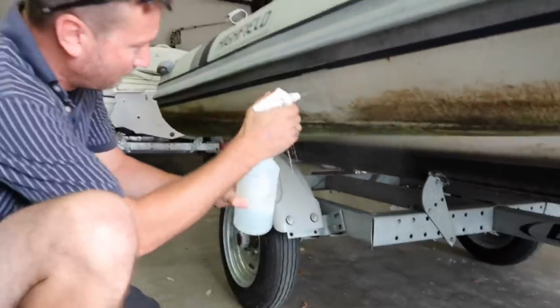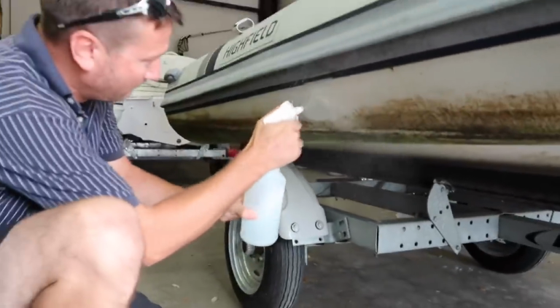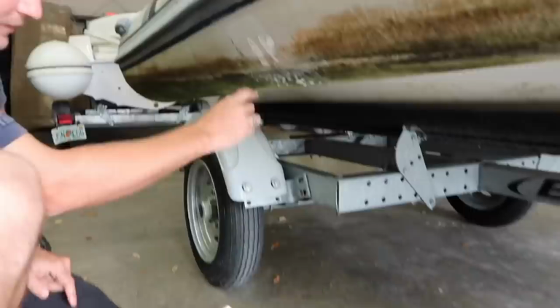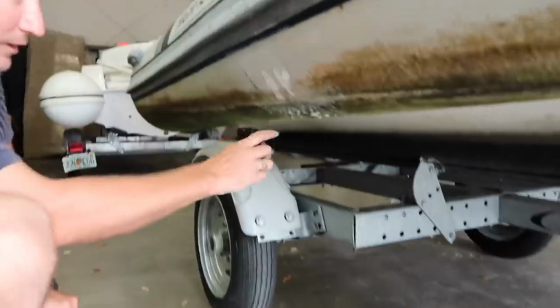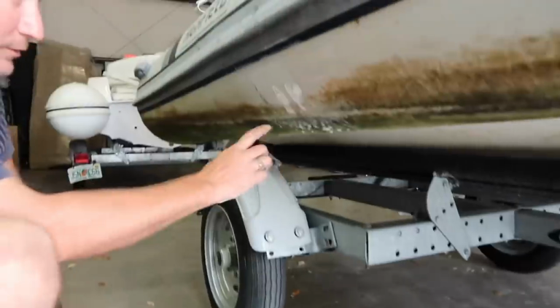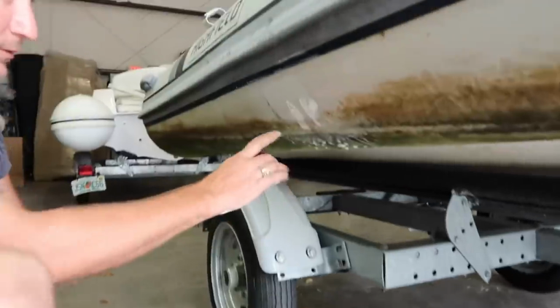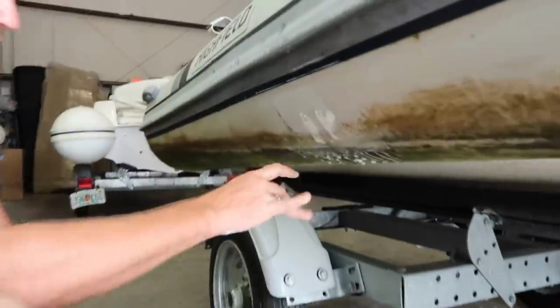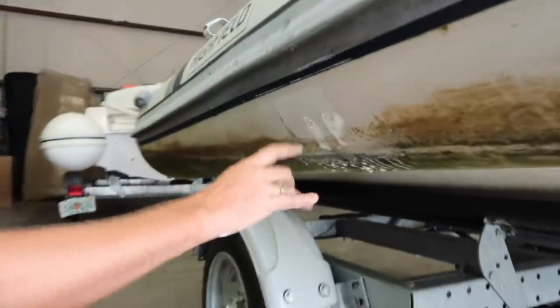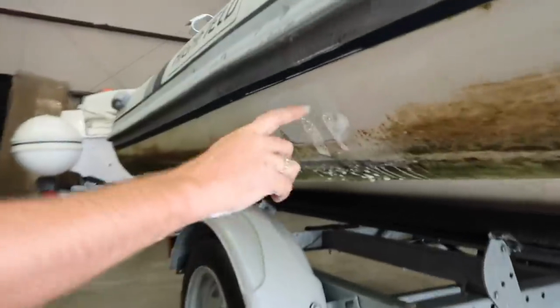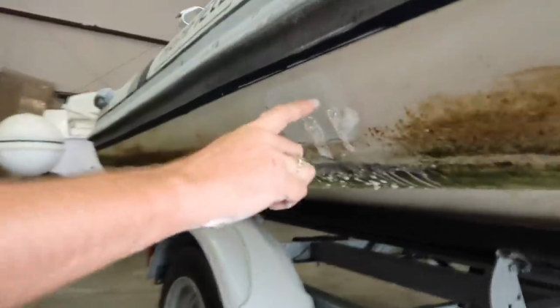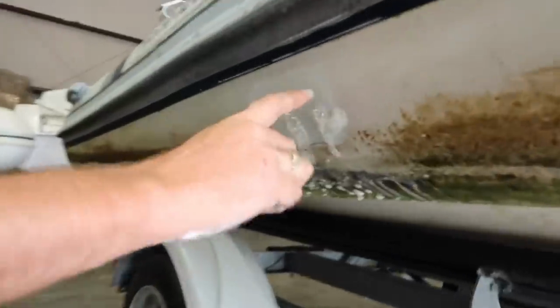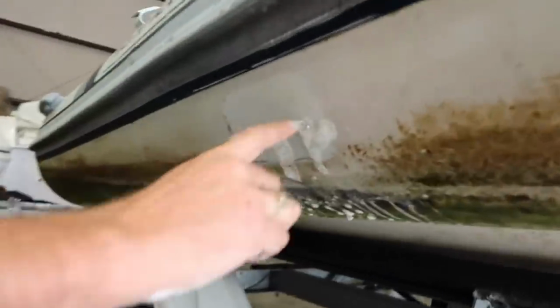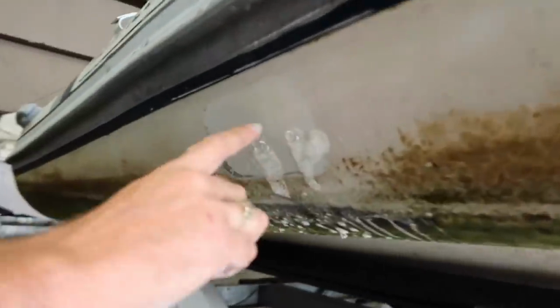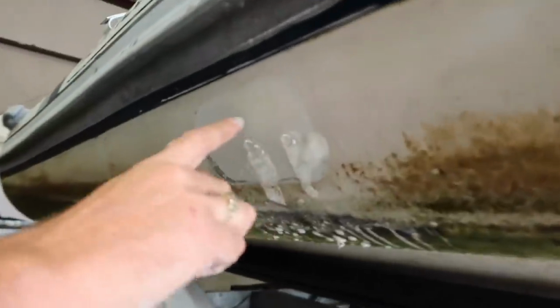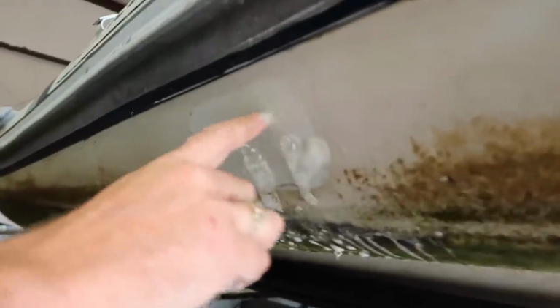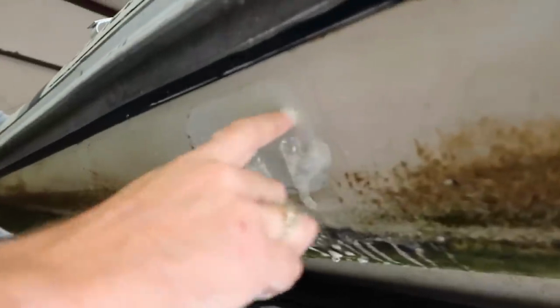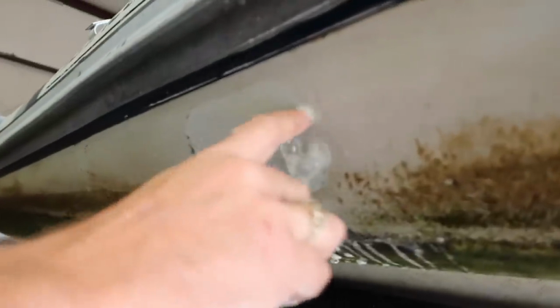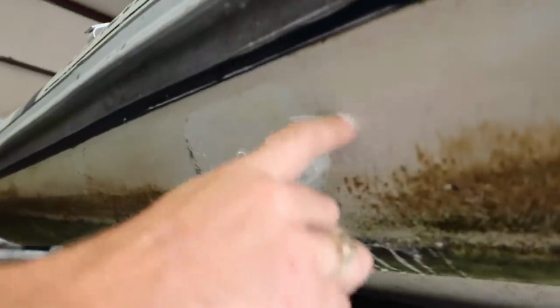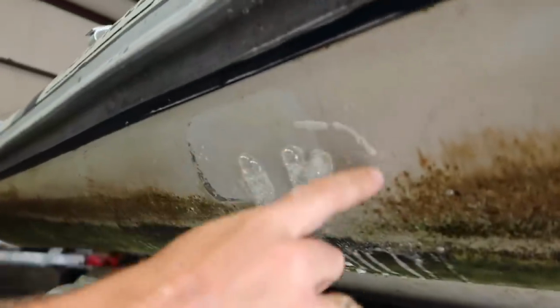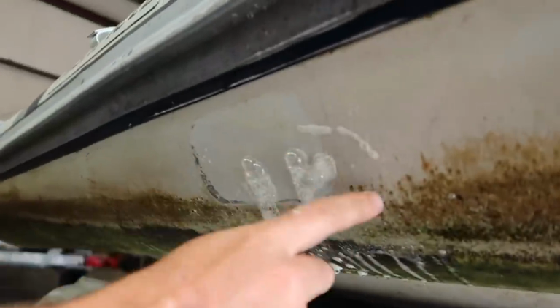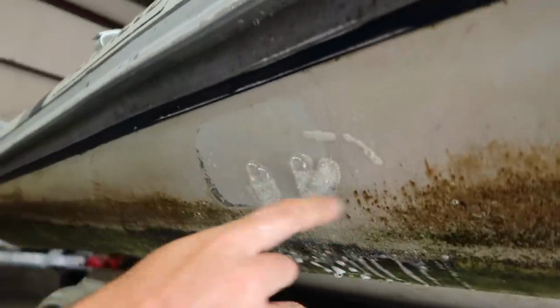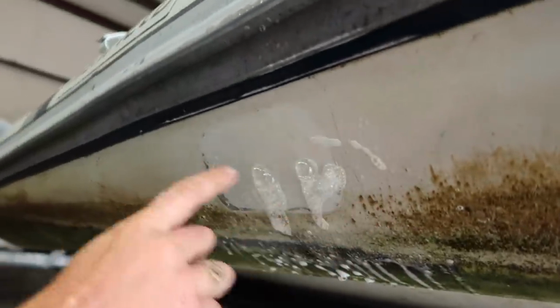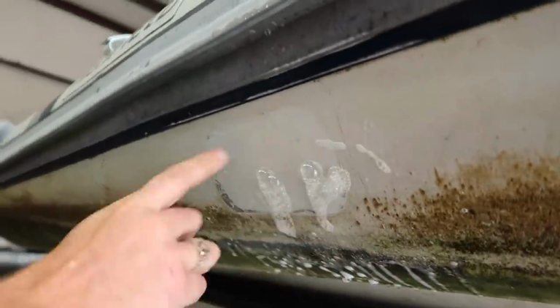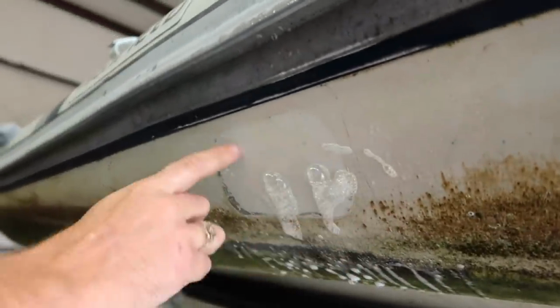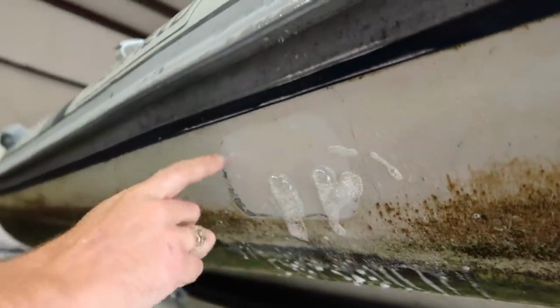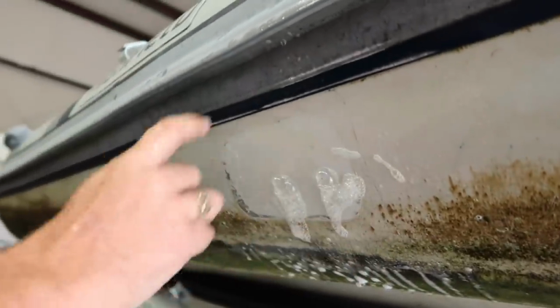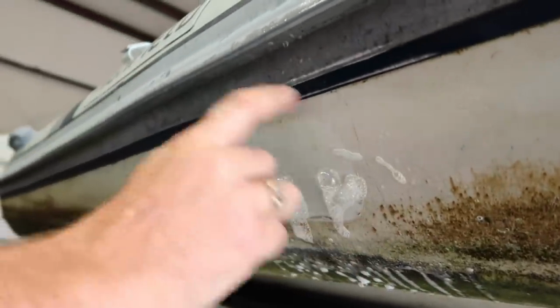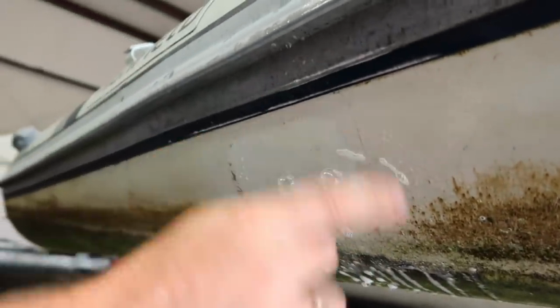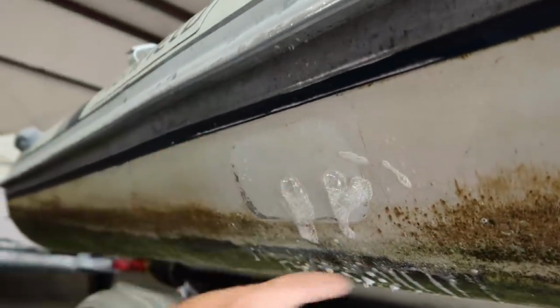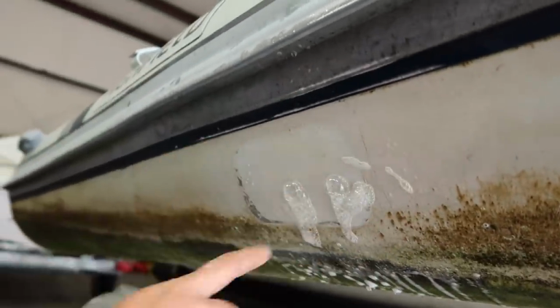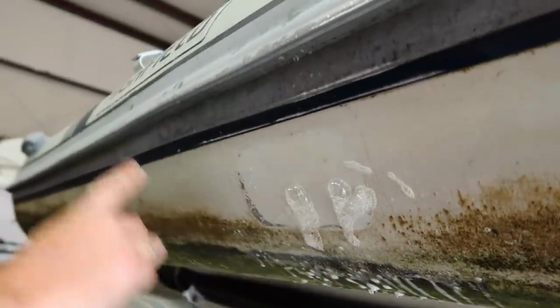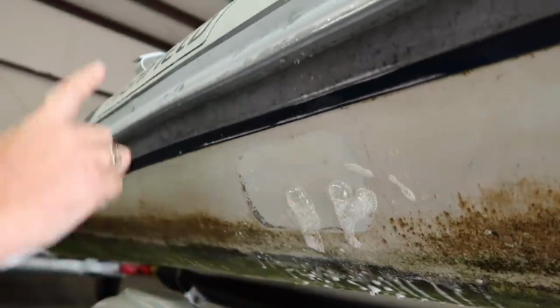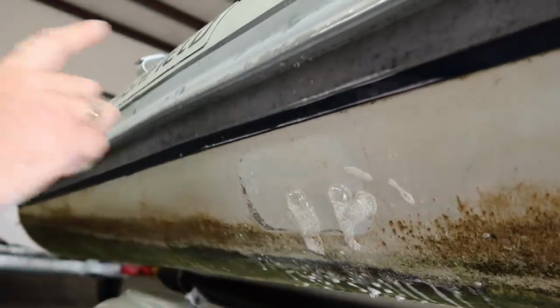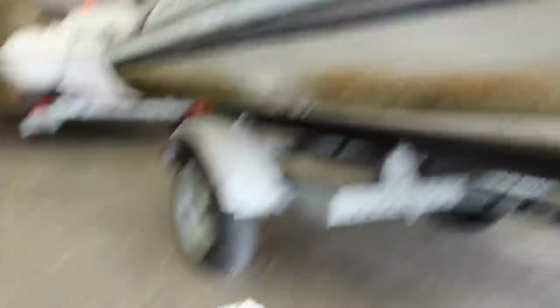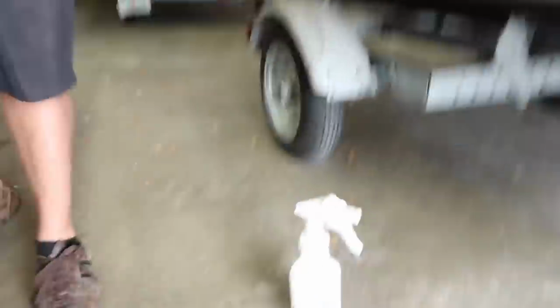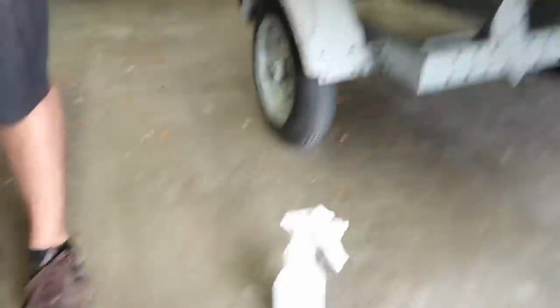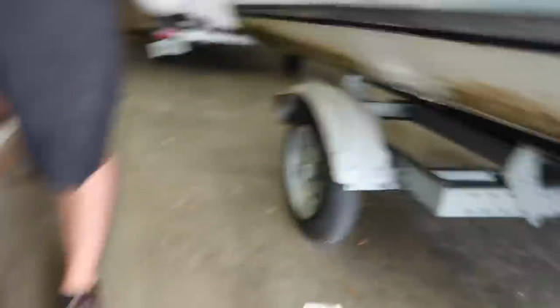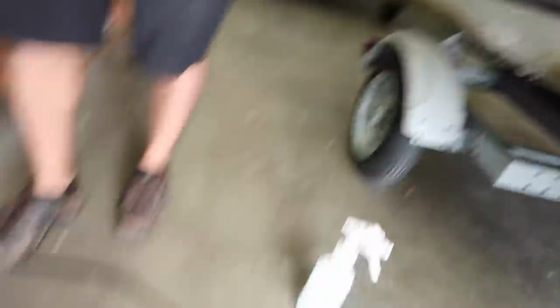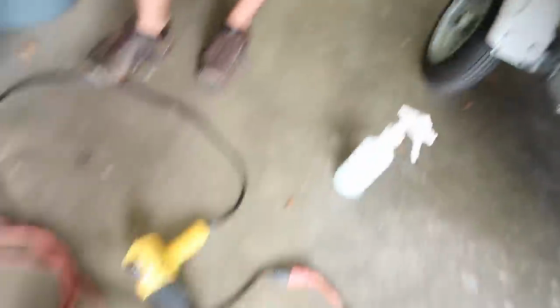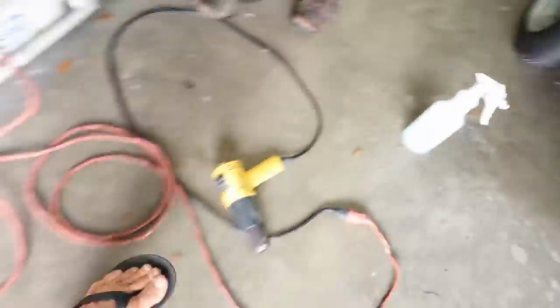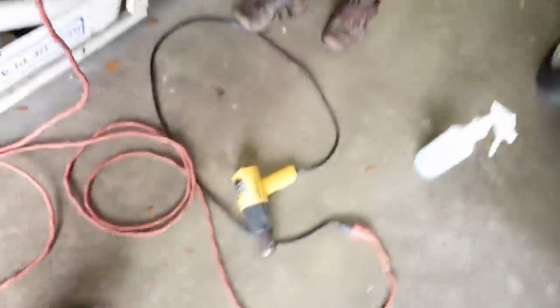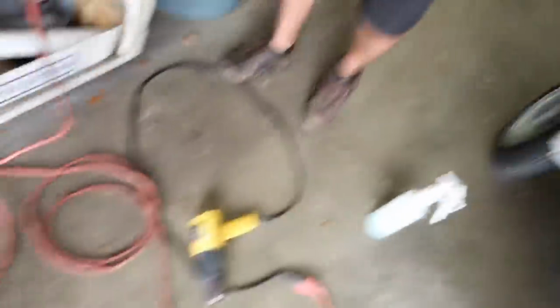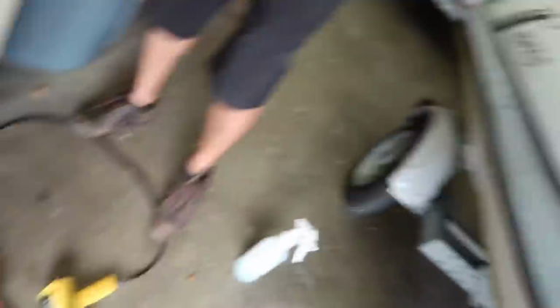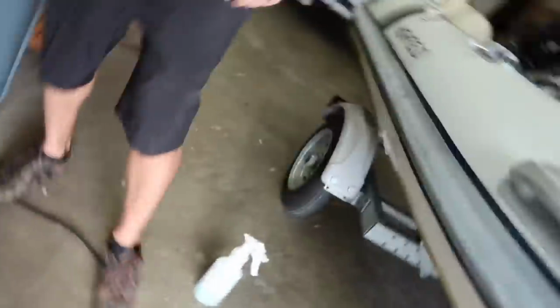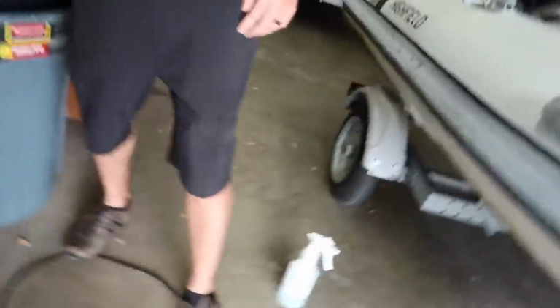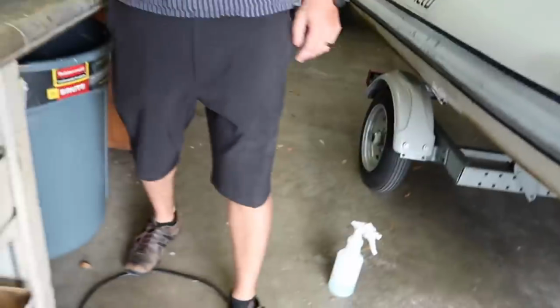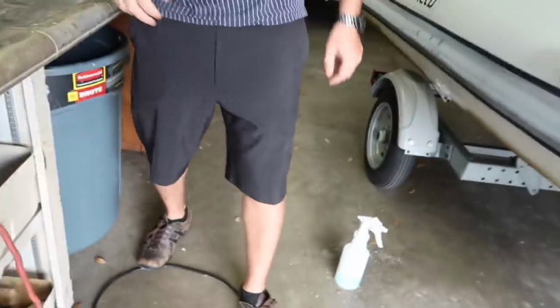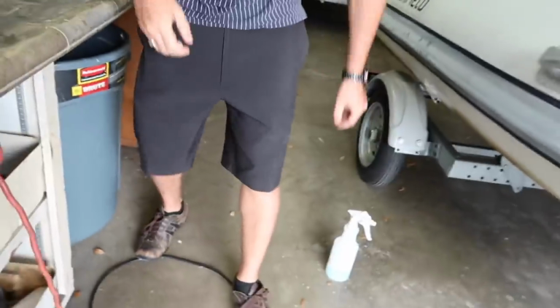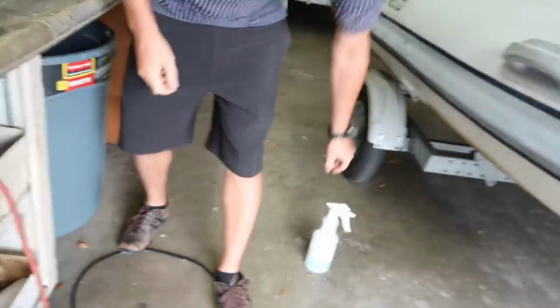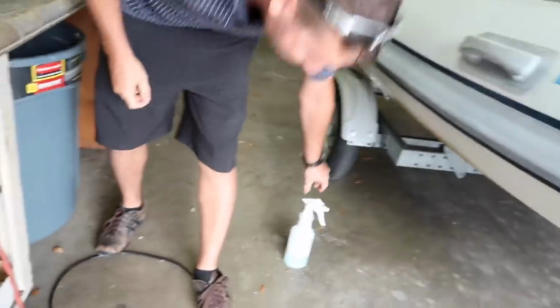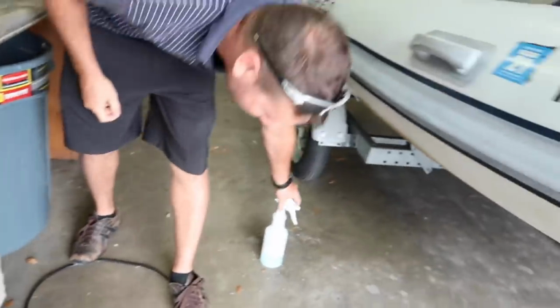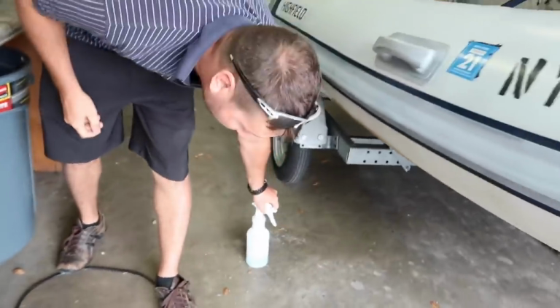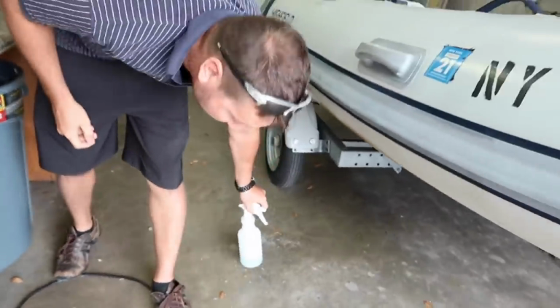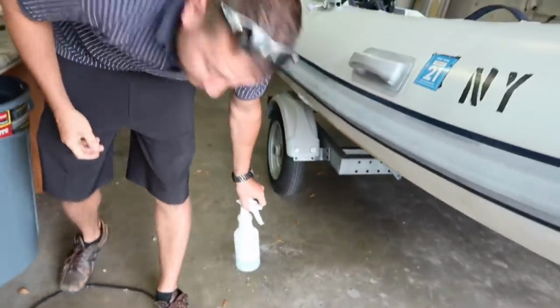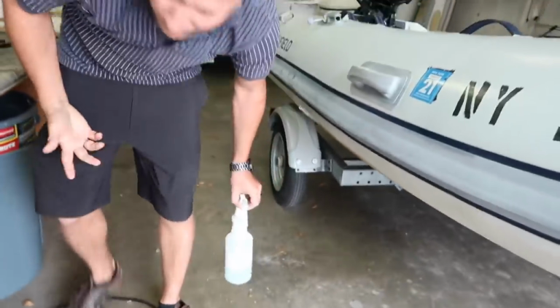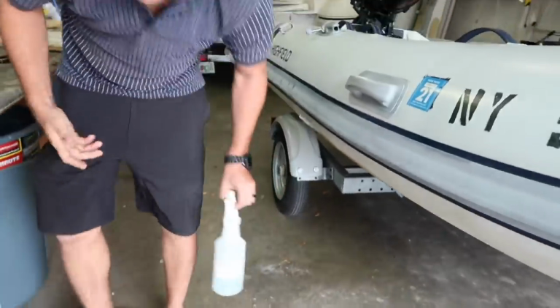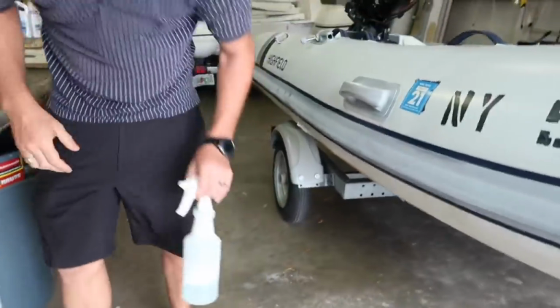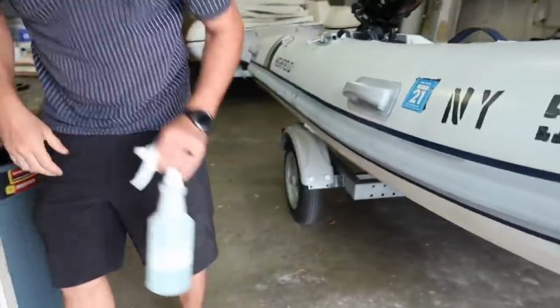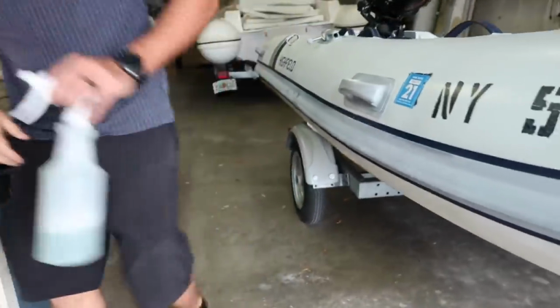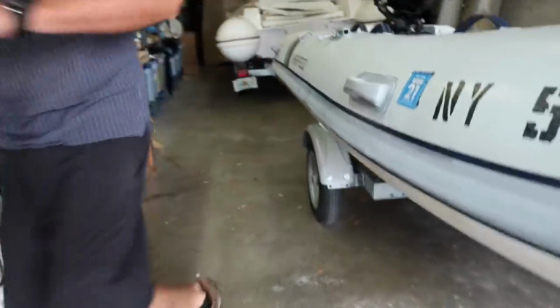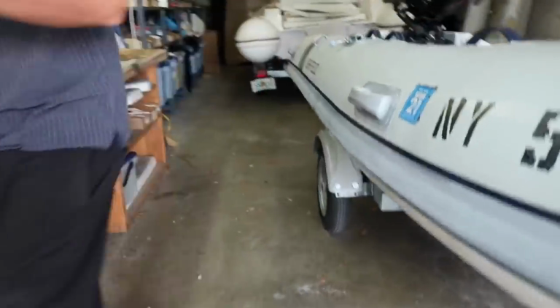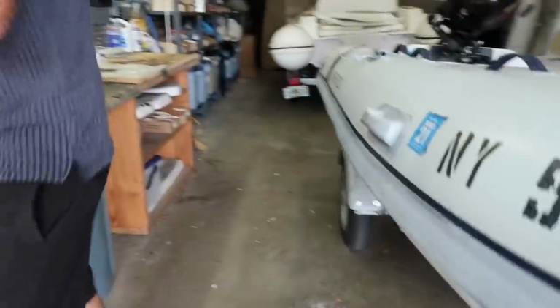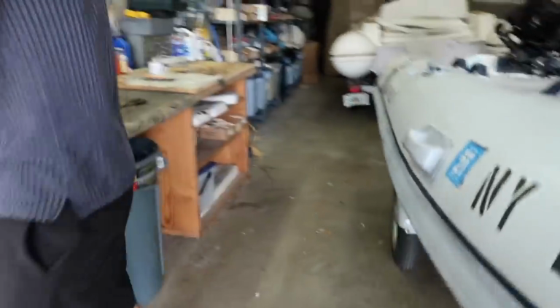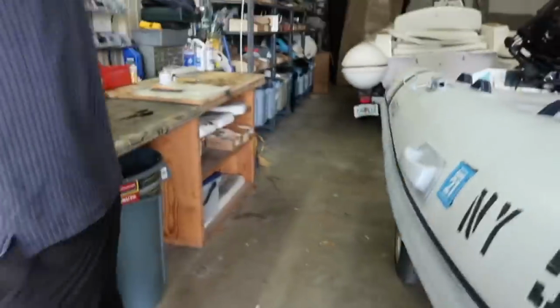You always want to make sure you leave like an extra inch all around. "Is that just soapy water?" Oh yeah, just dish soap and water.